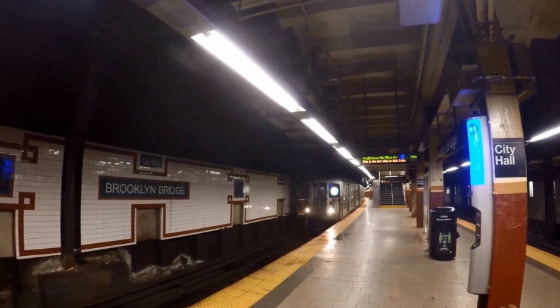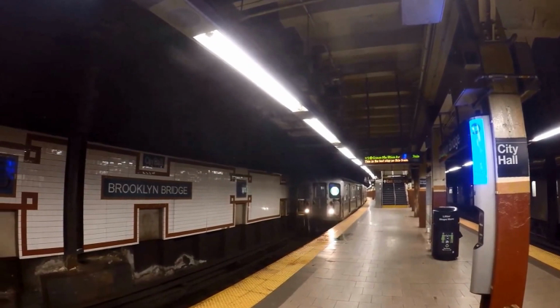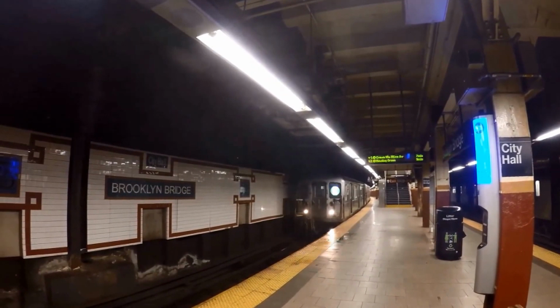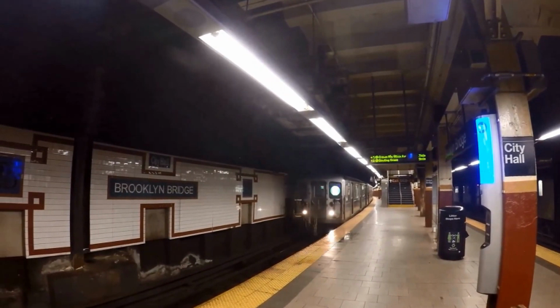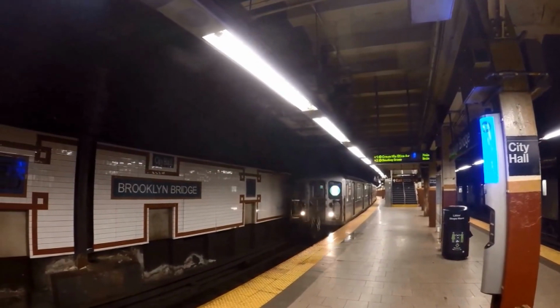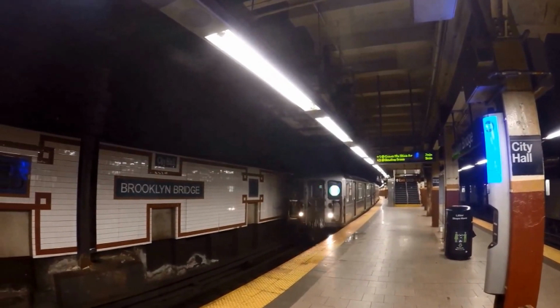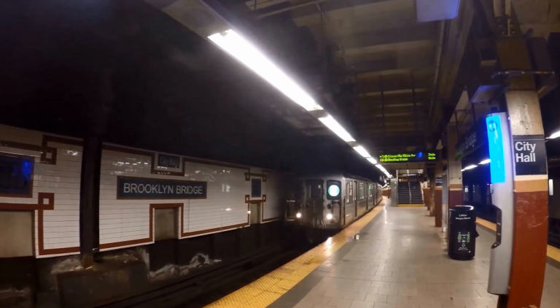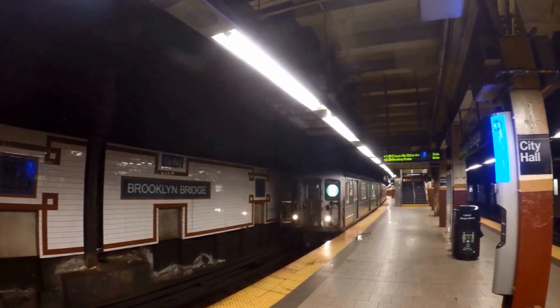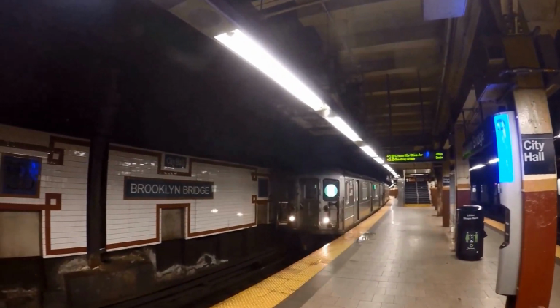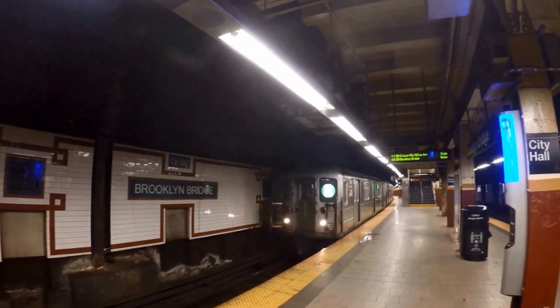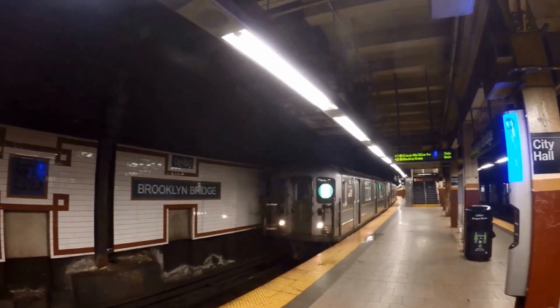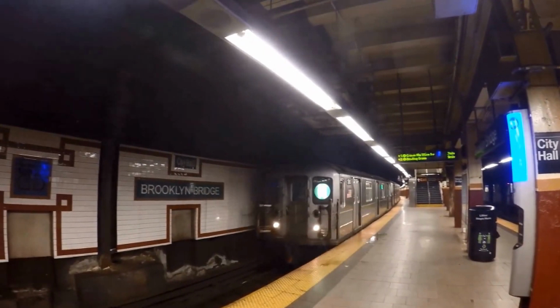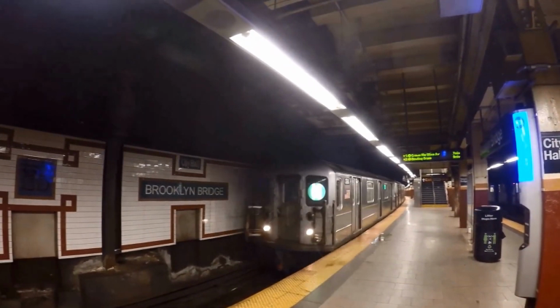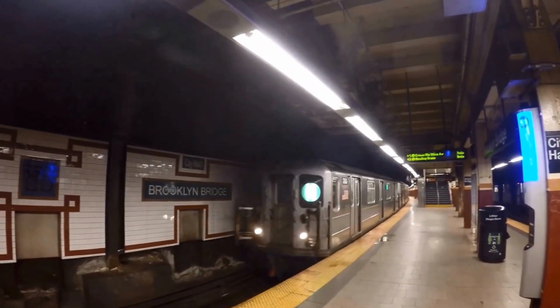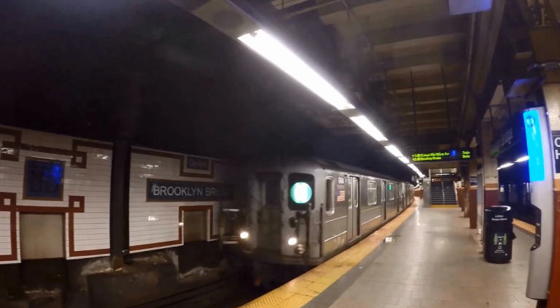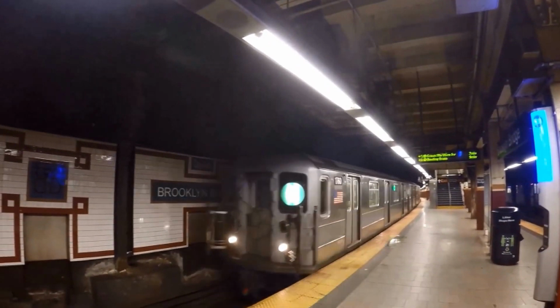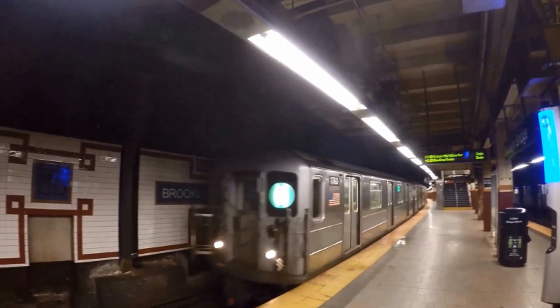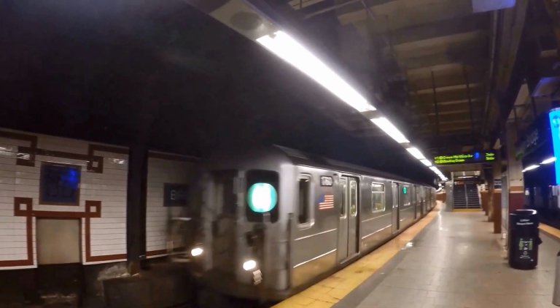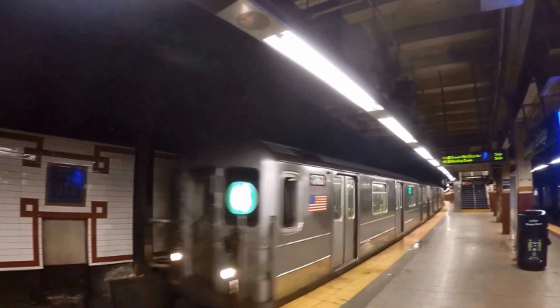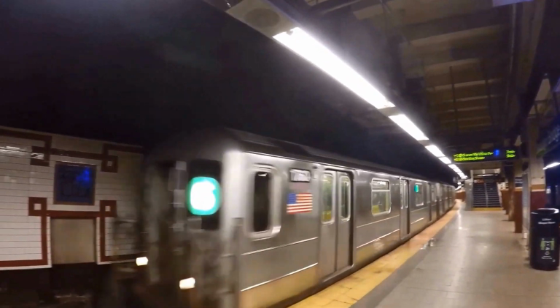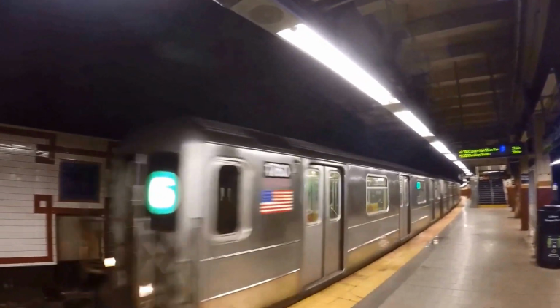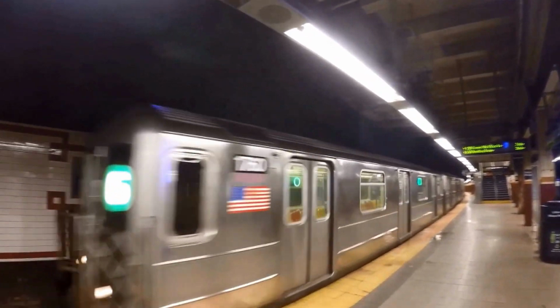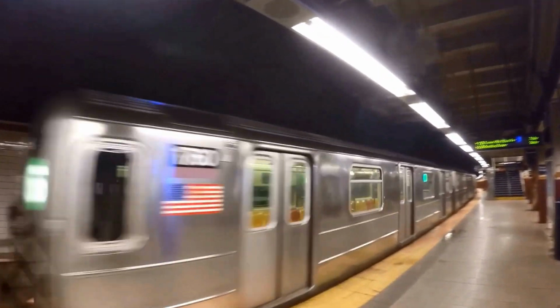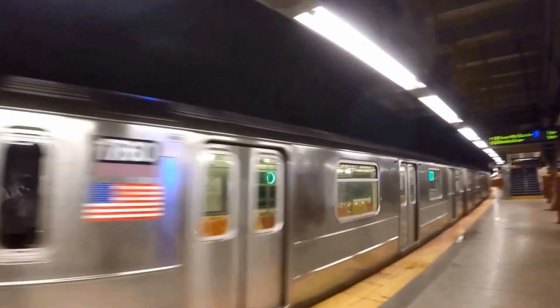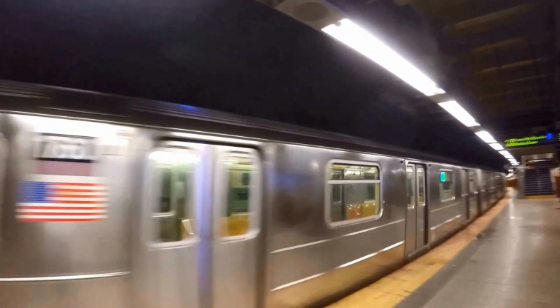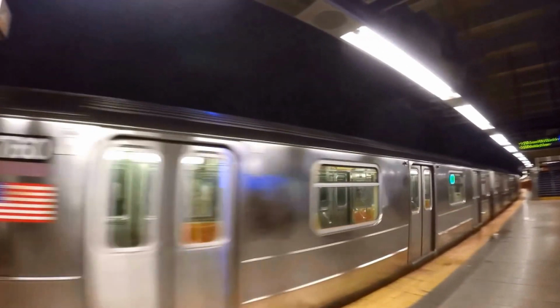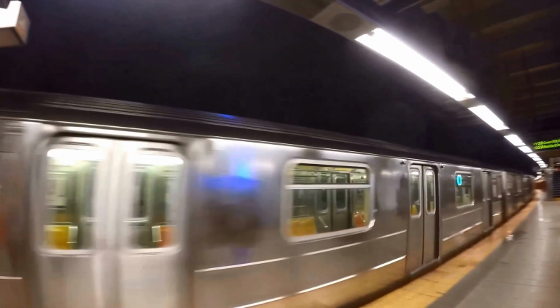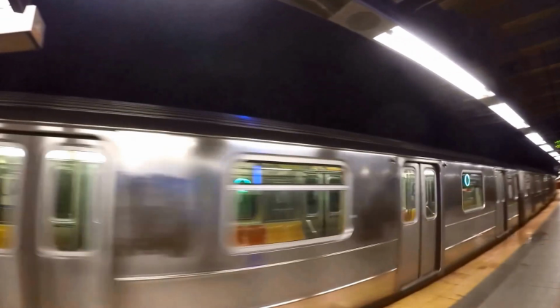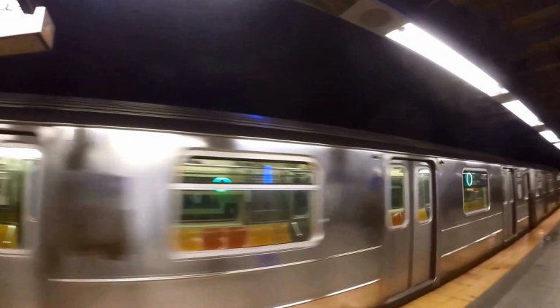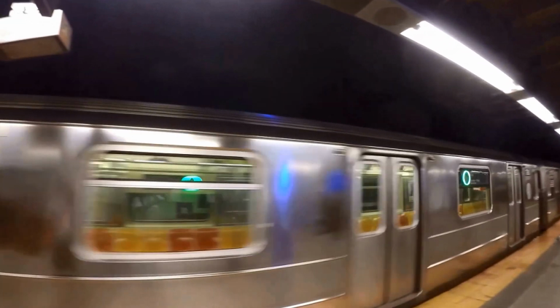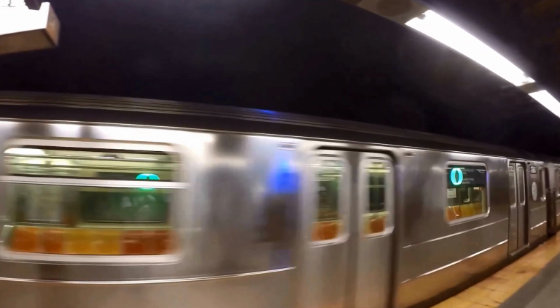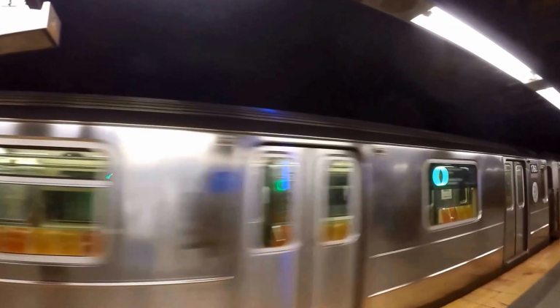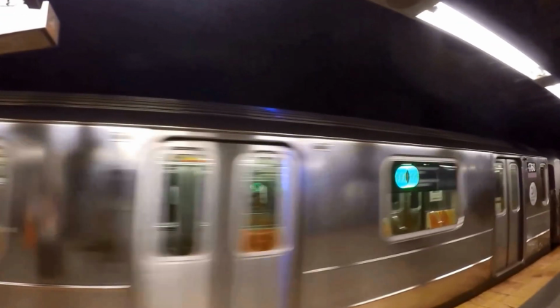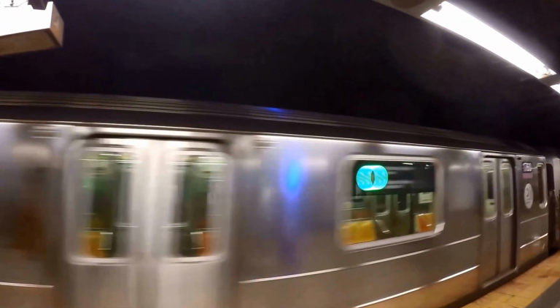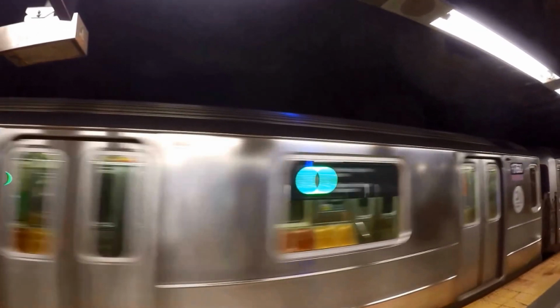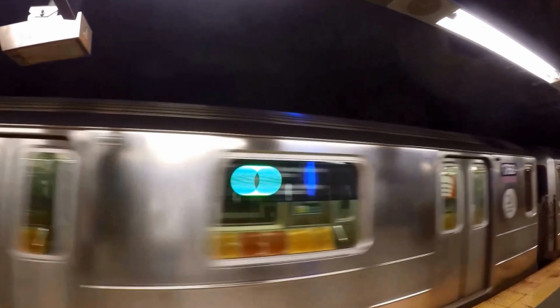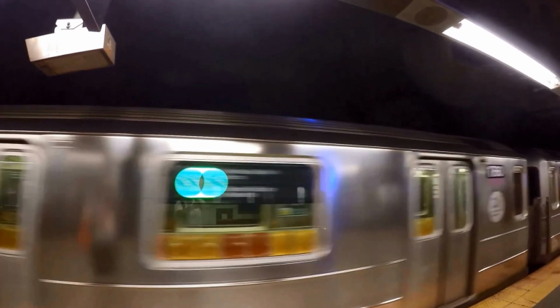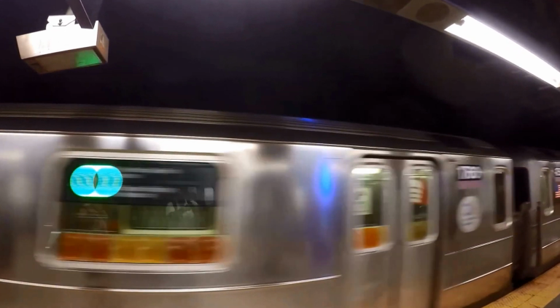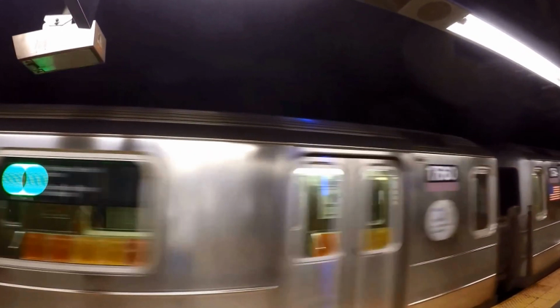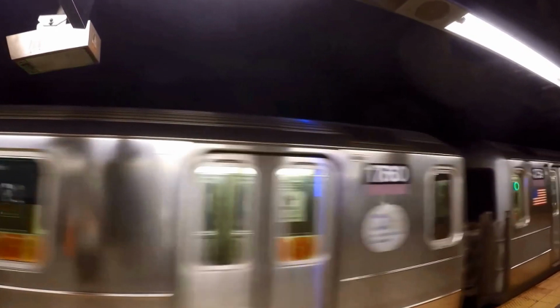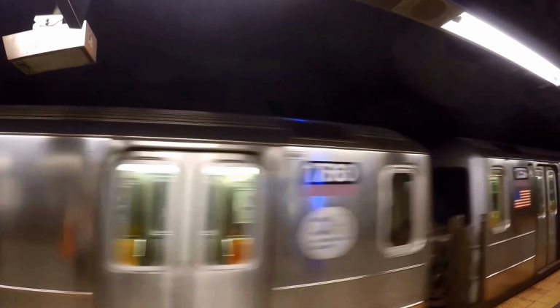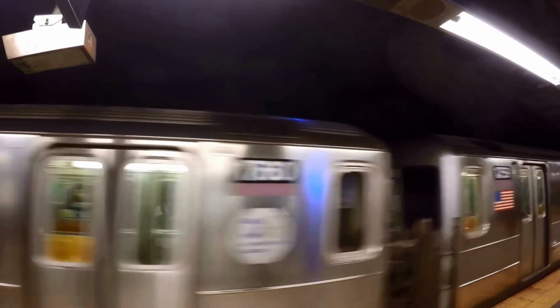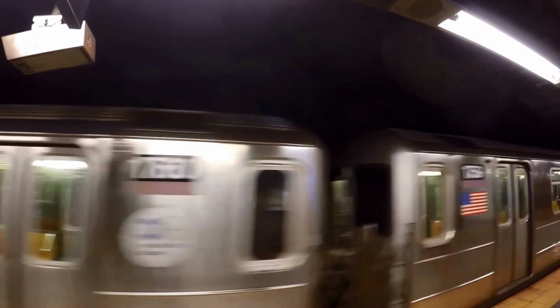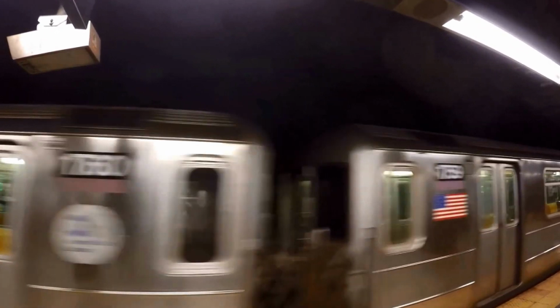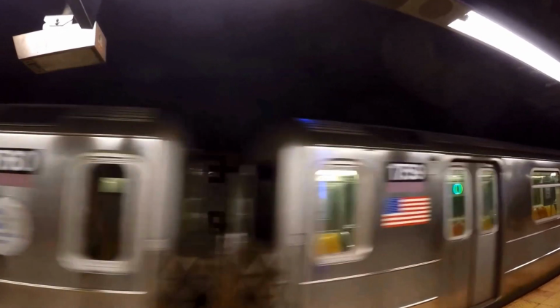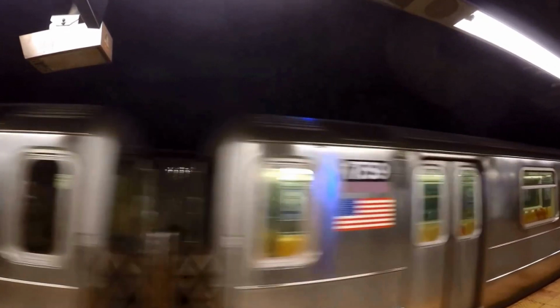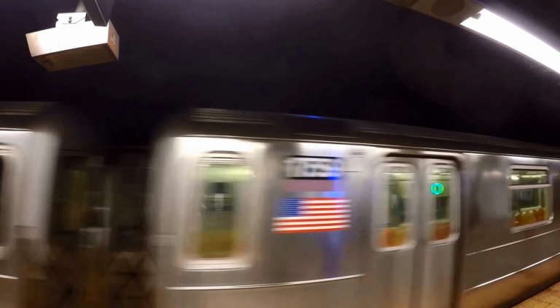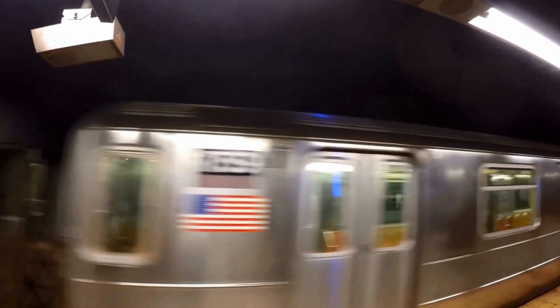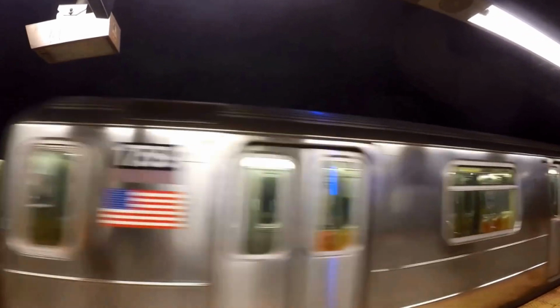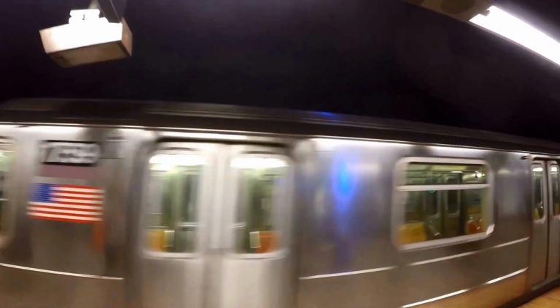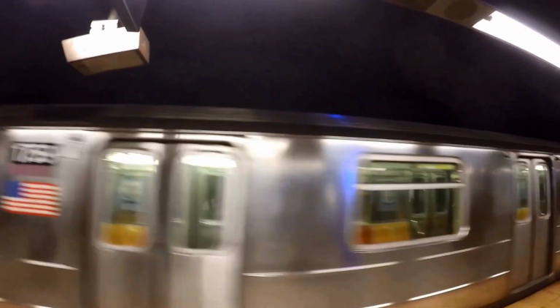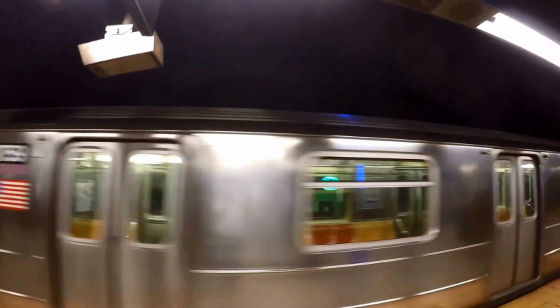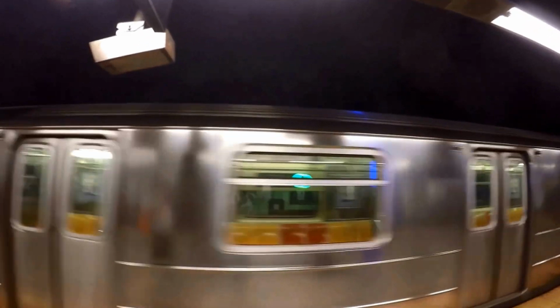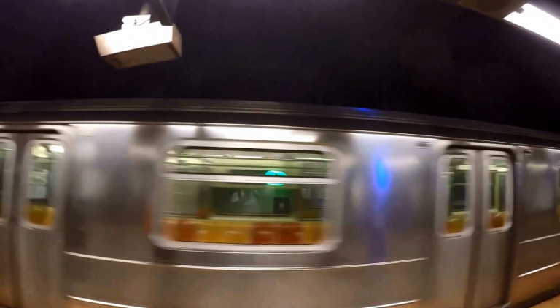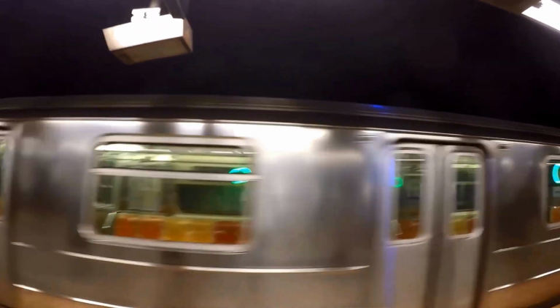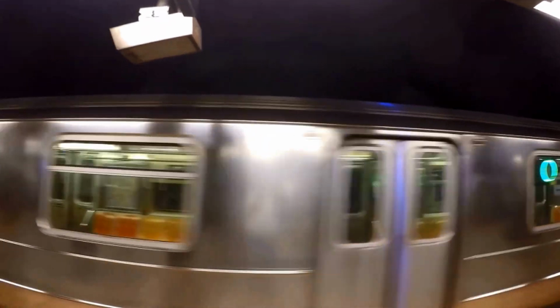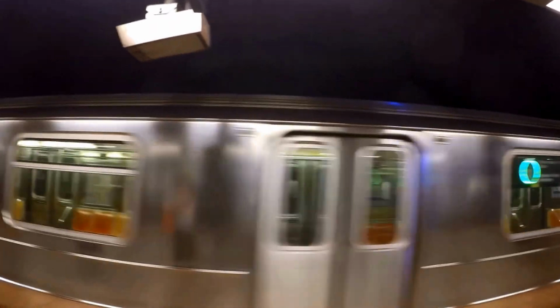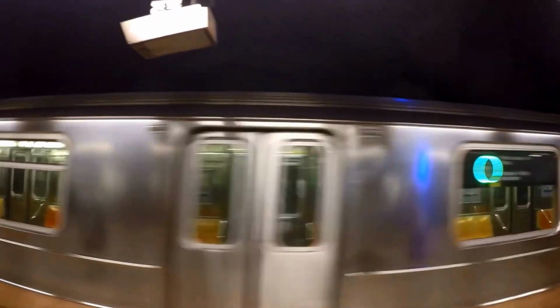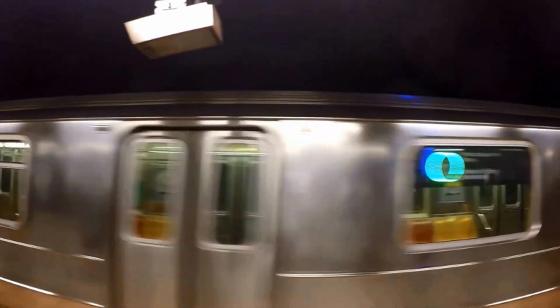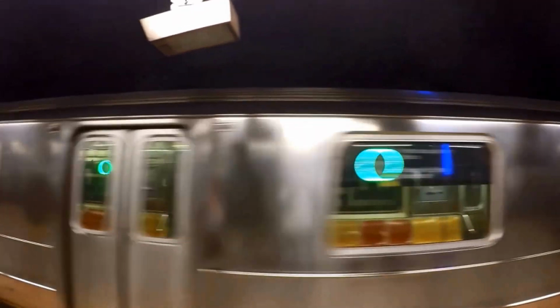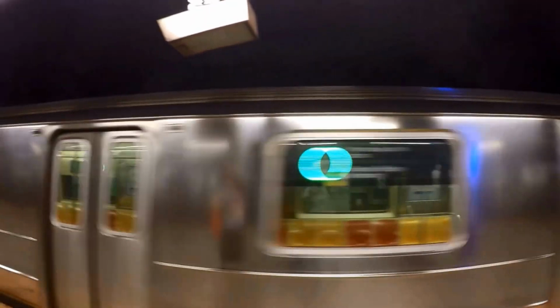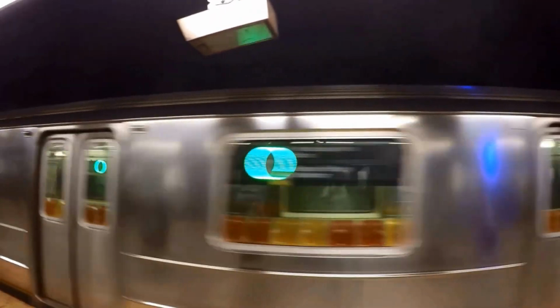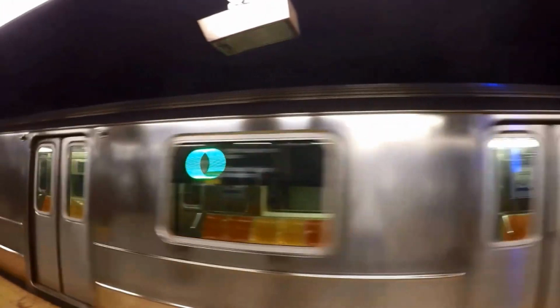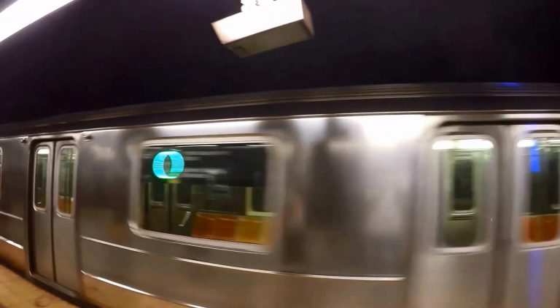The Metropolitan Transportation Authority, or MTA, runs the subways, buses, and commuter trains in New York City.